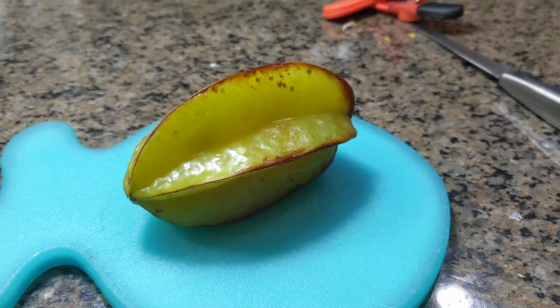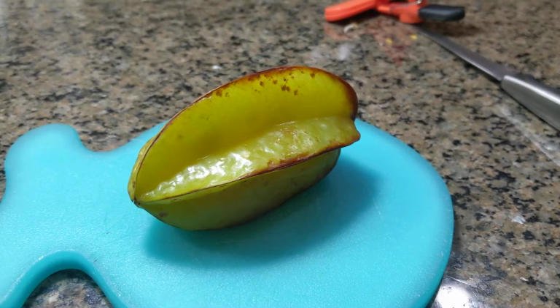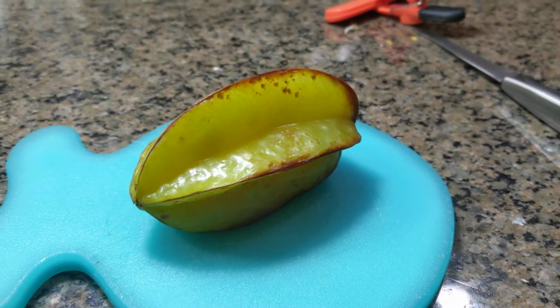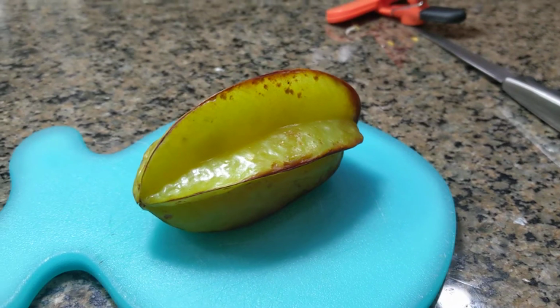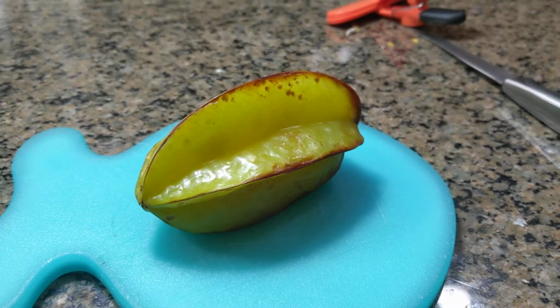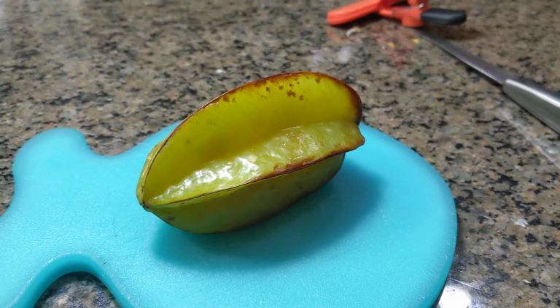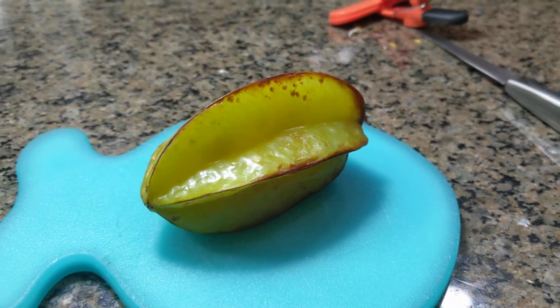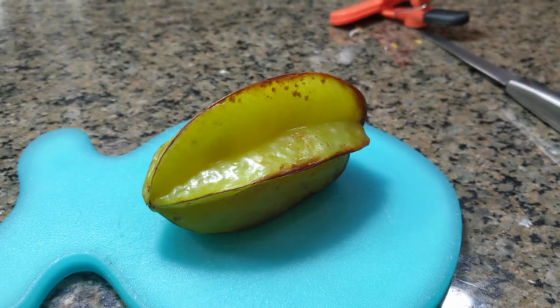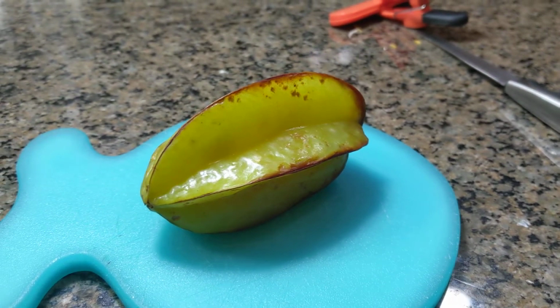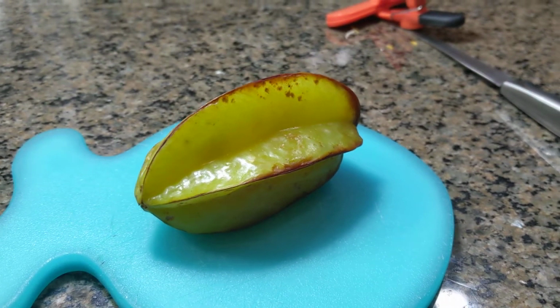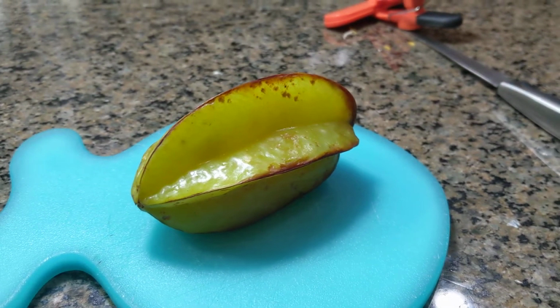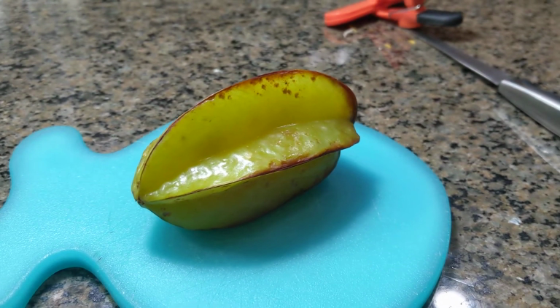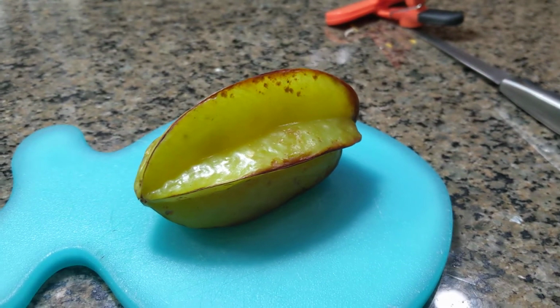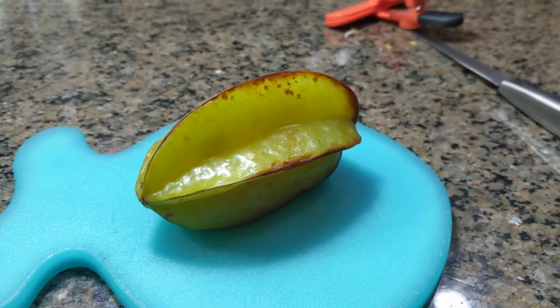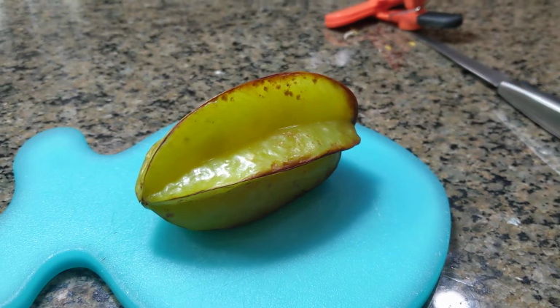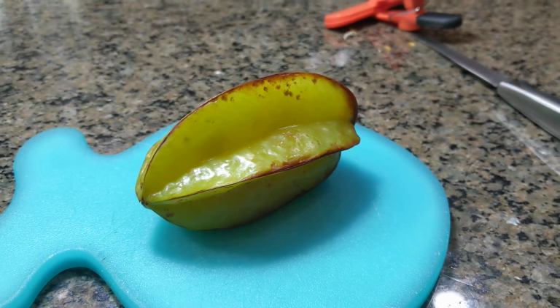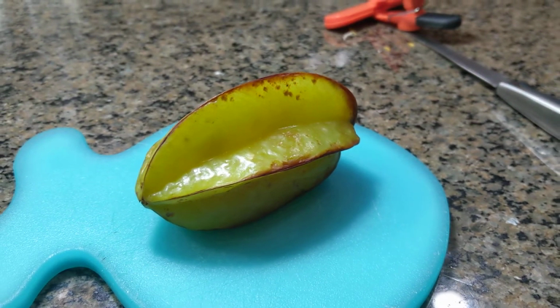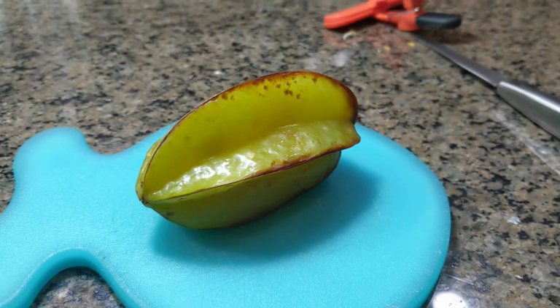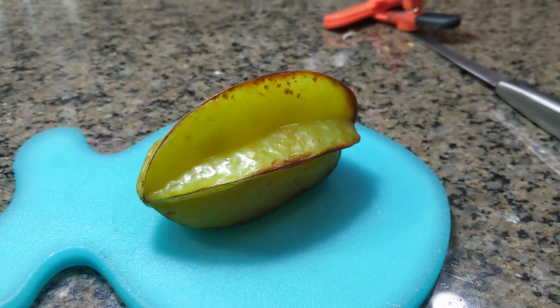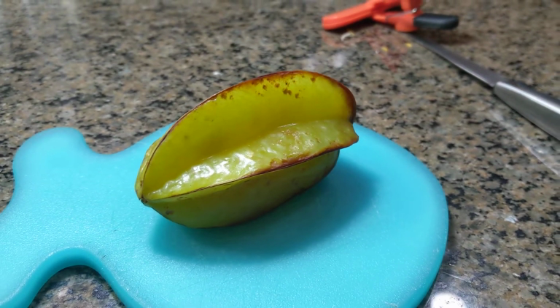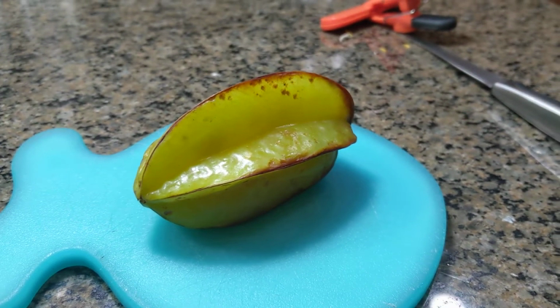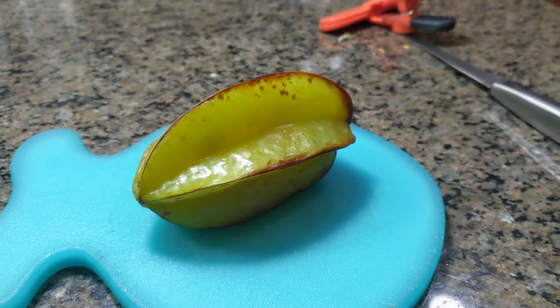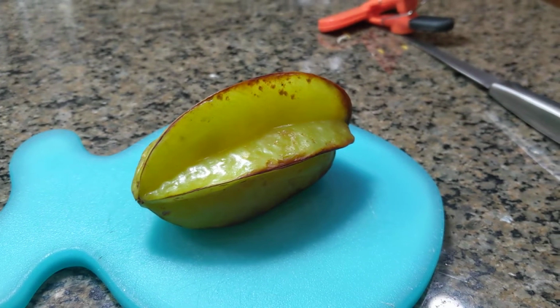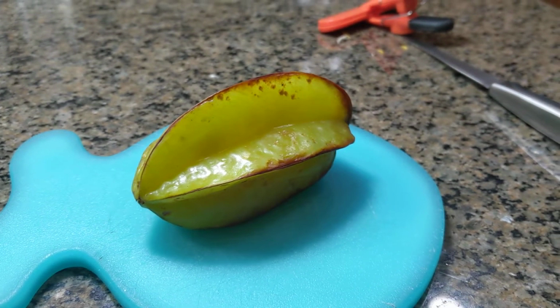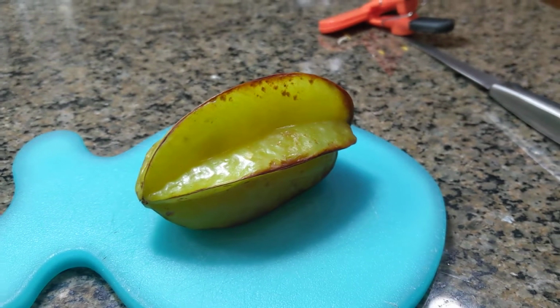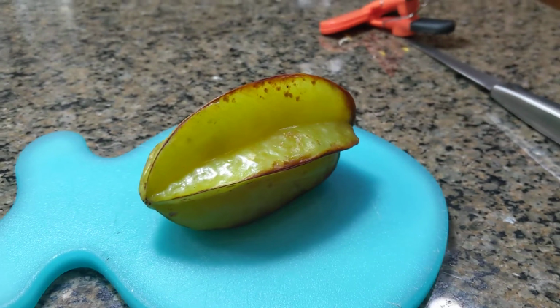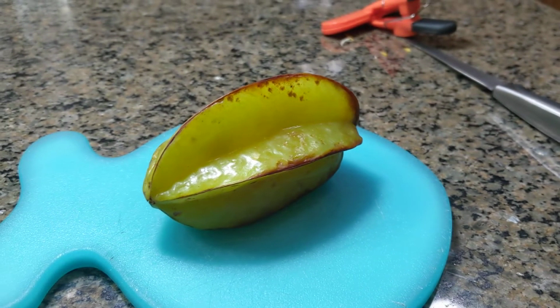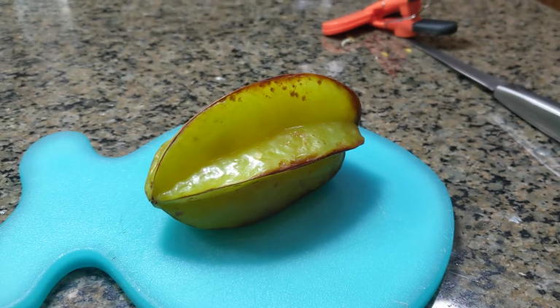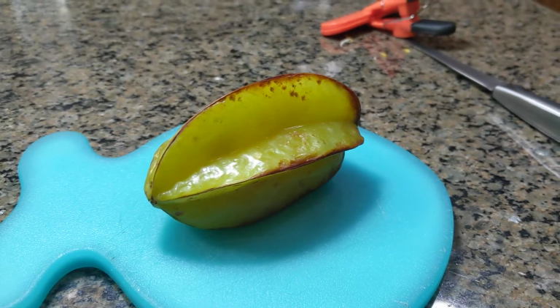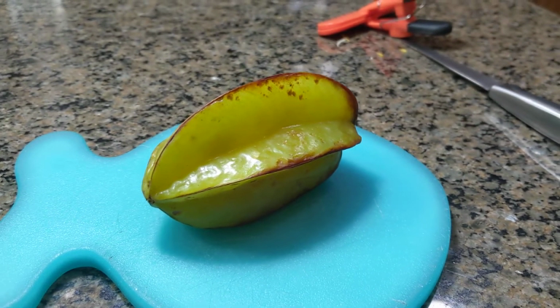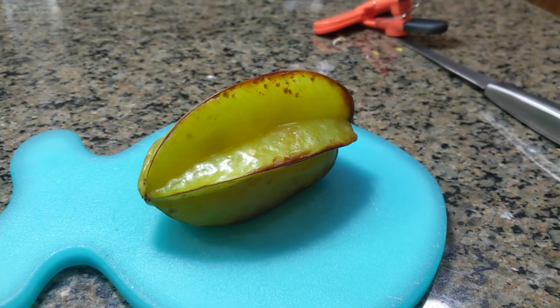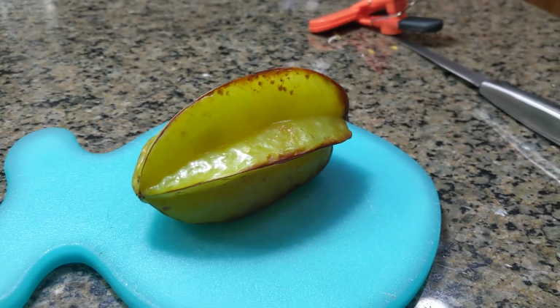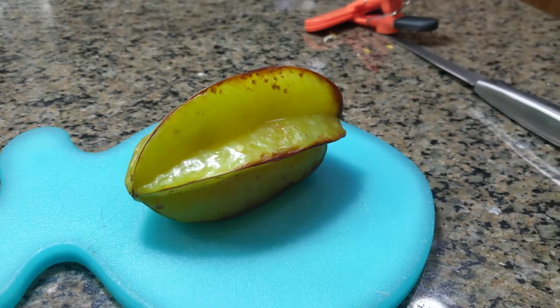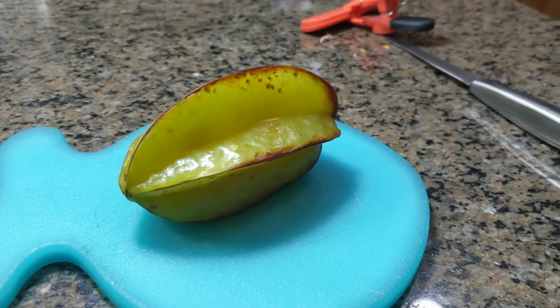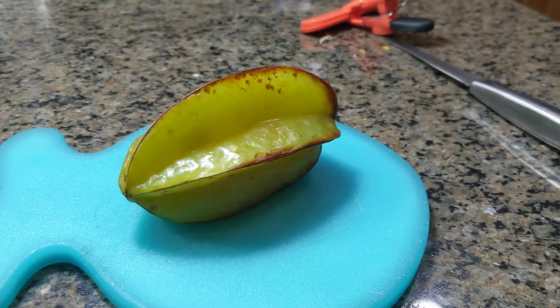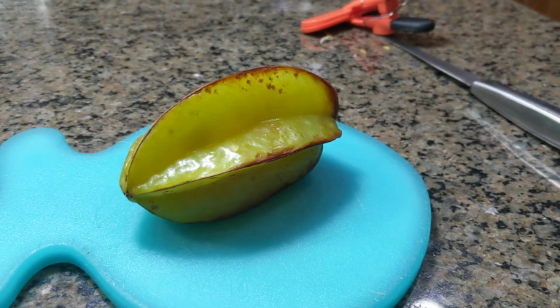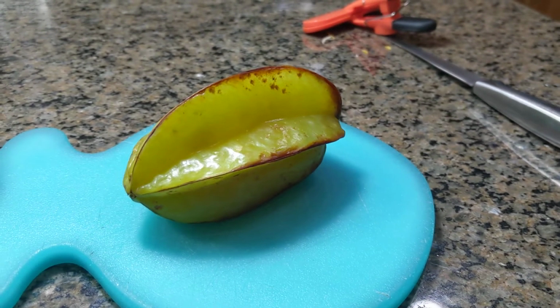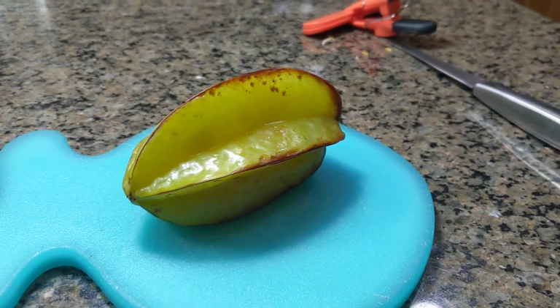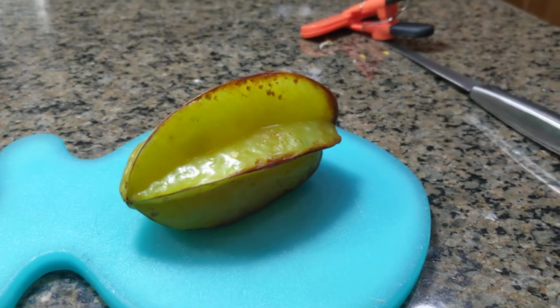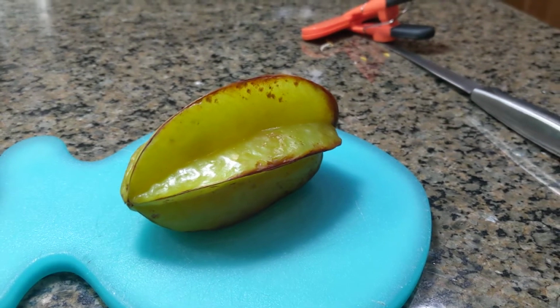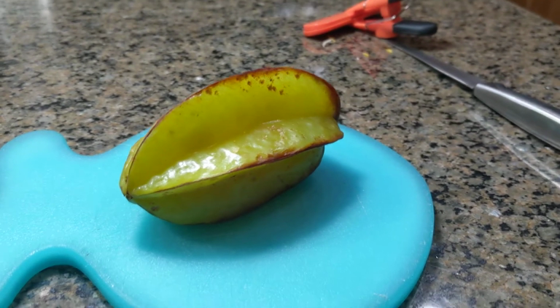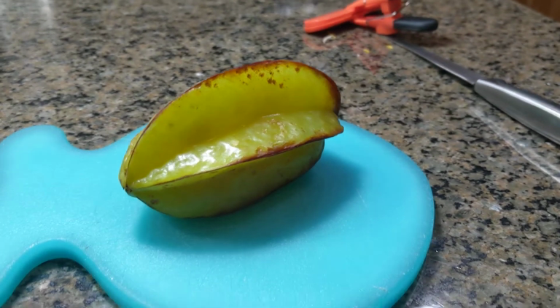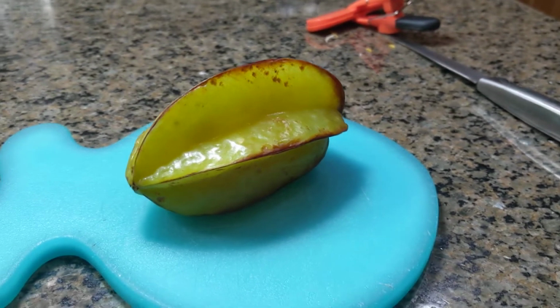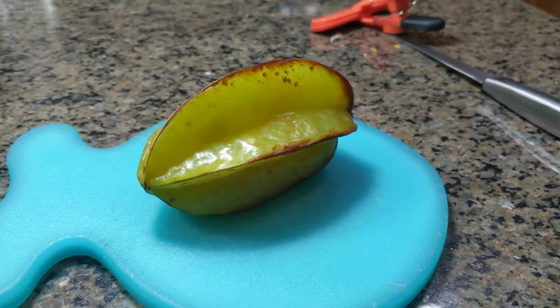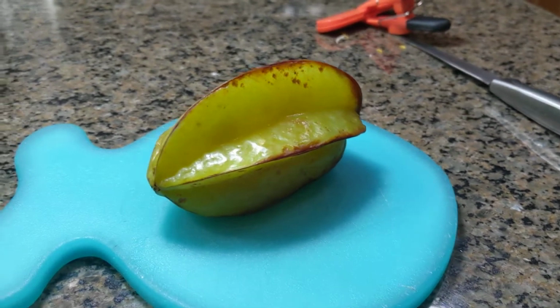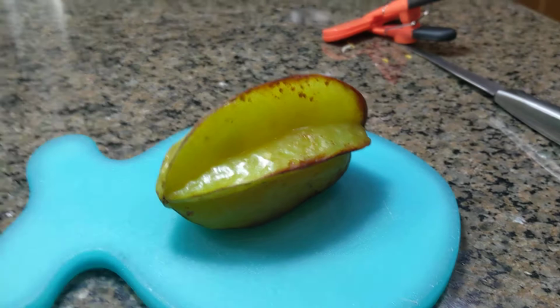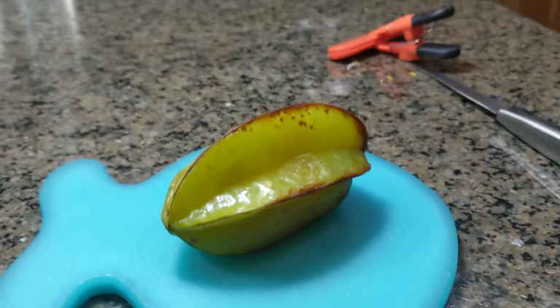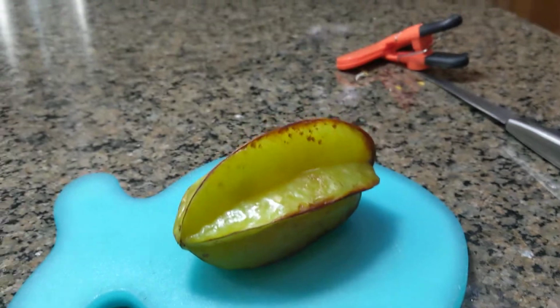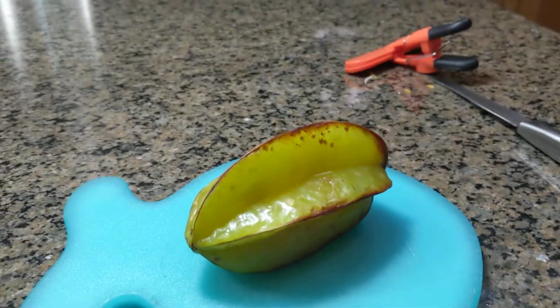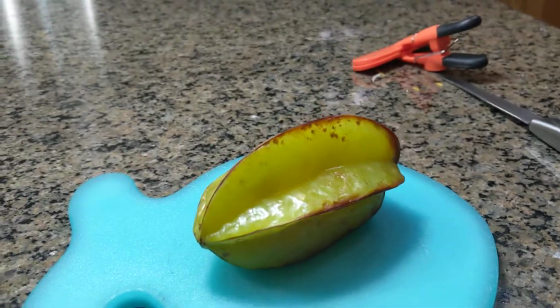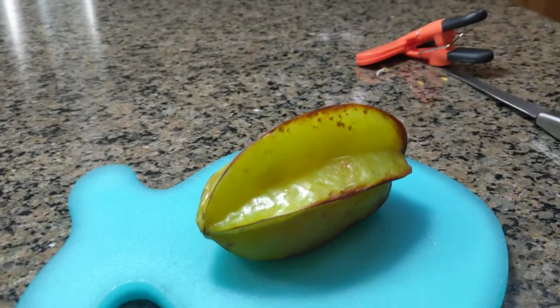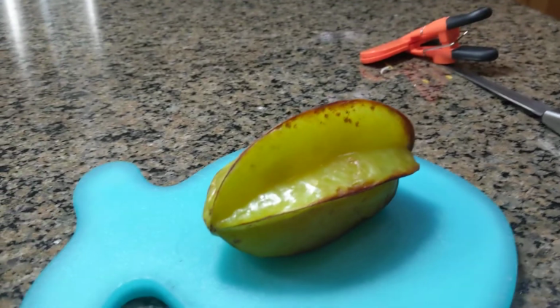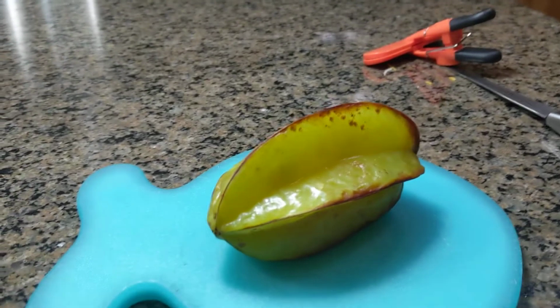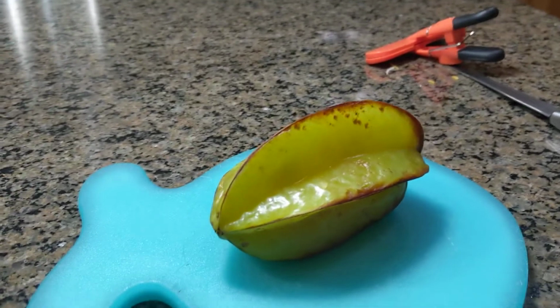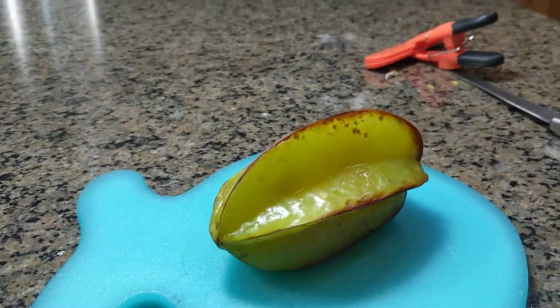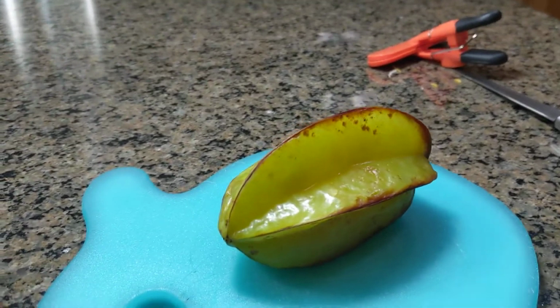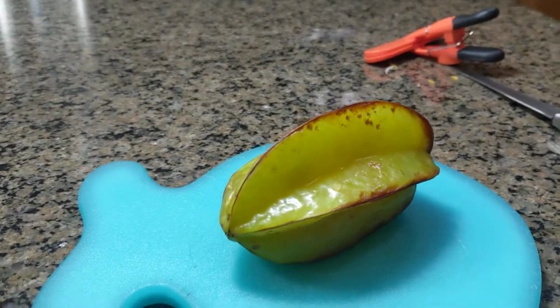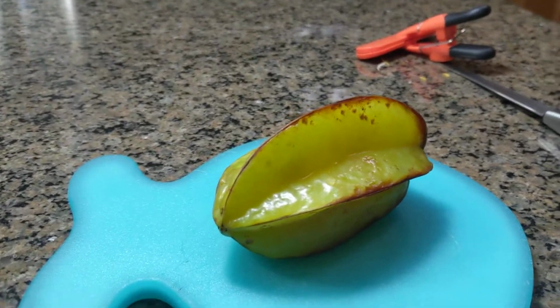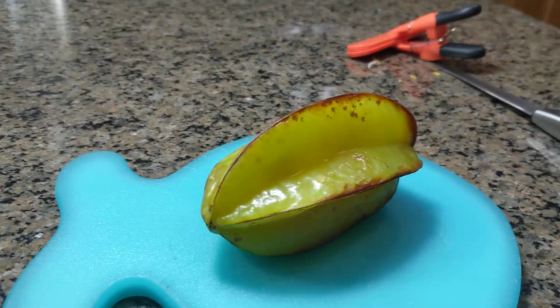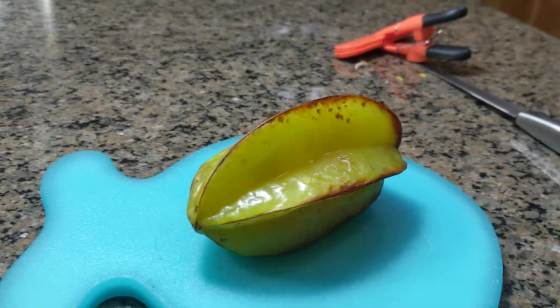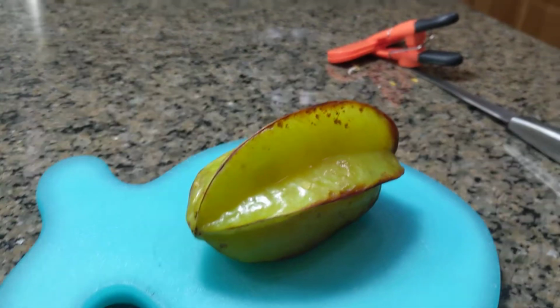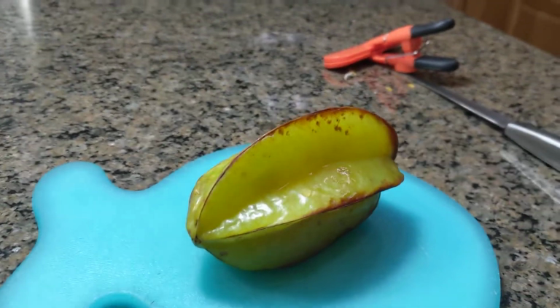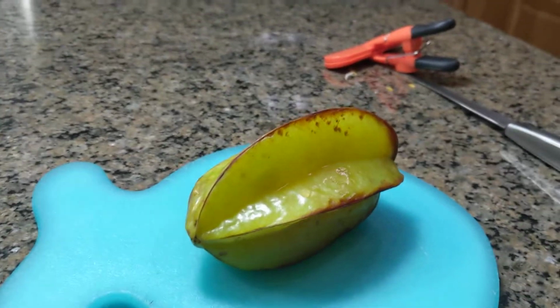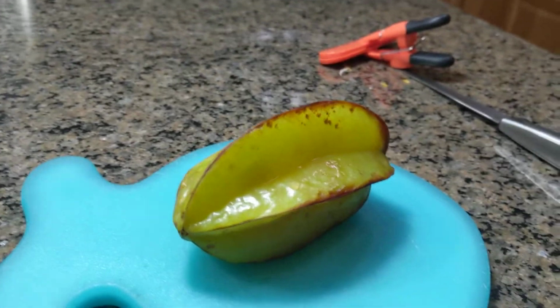What's up guys, it's The Random One and today I will be showing you how to grow starfruit from seed.